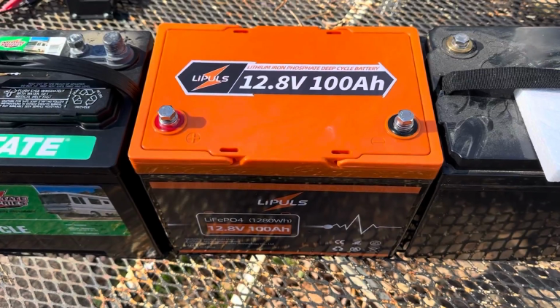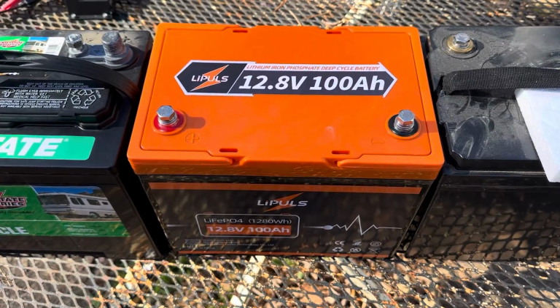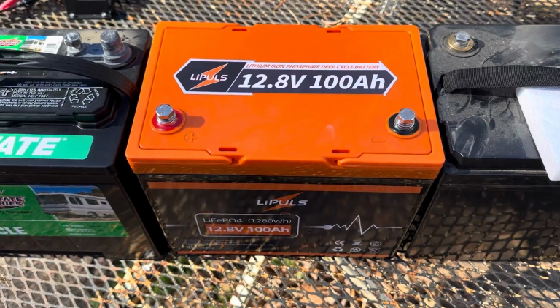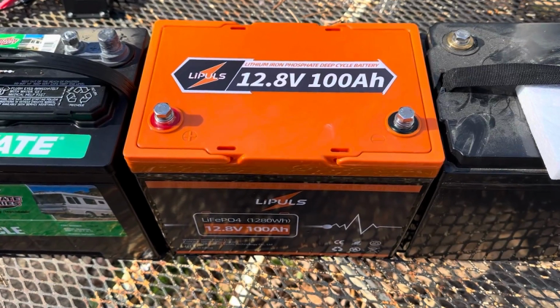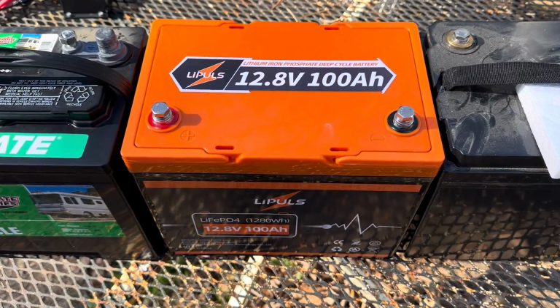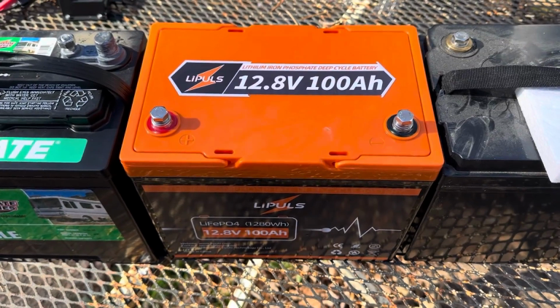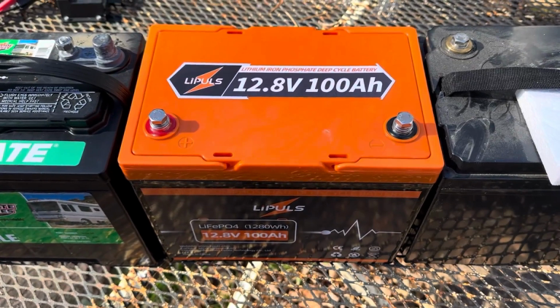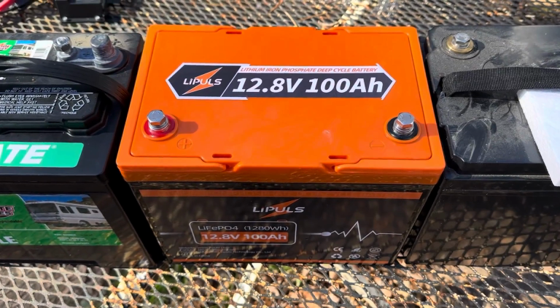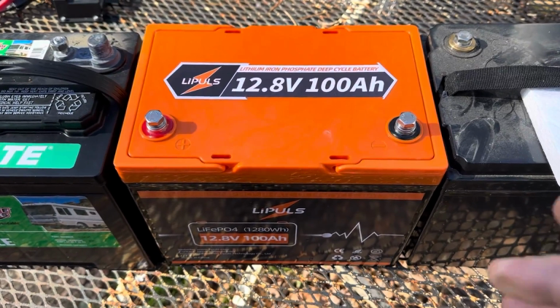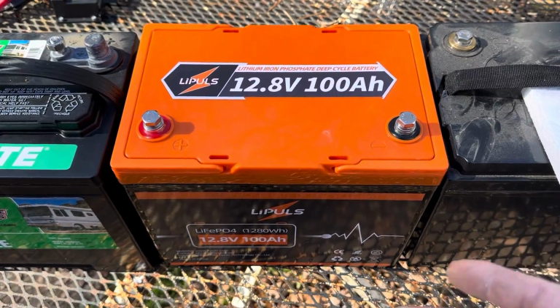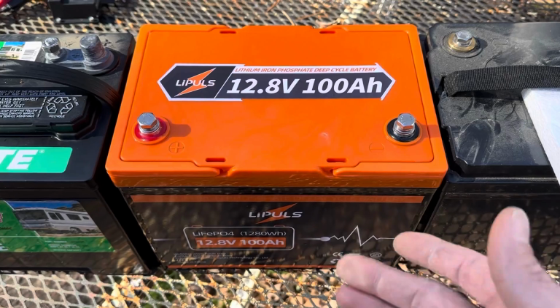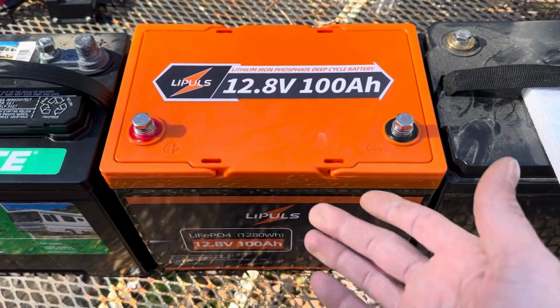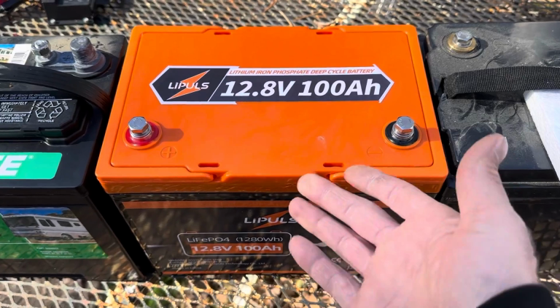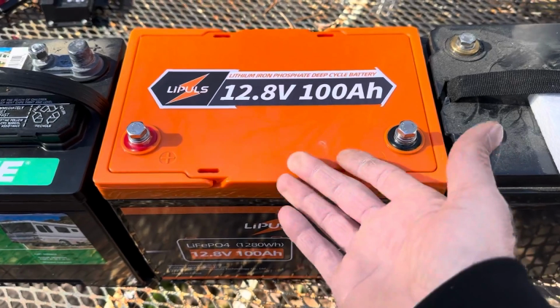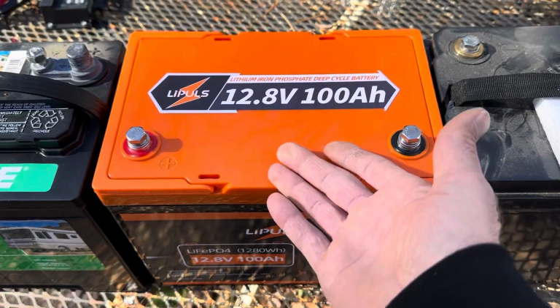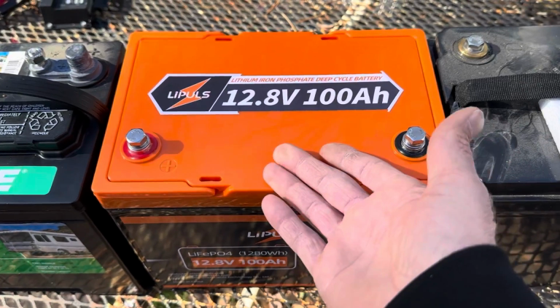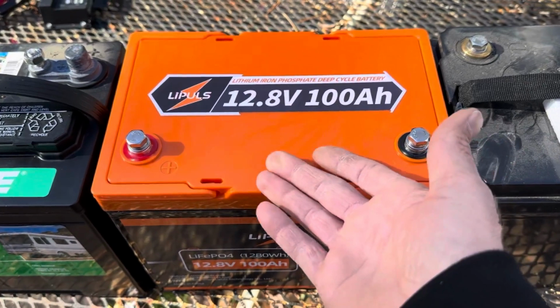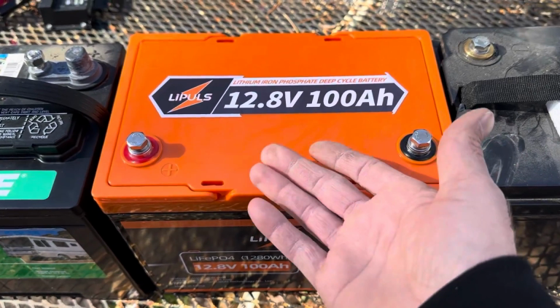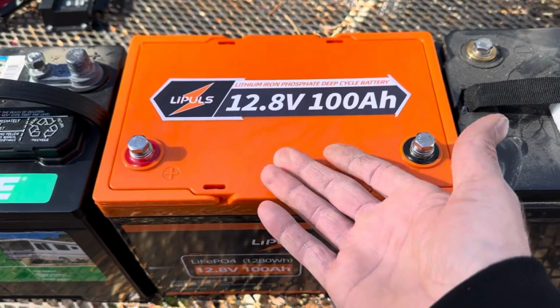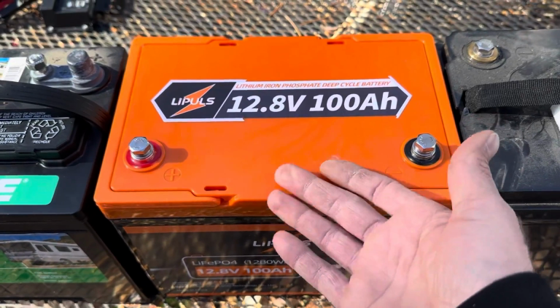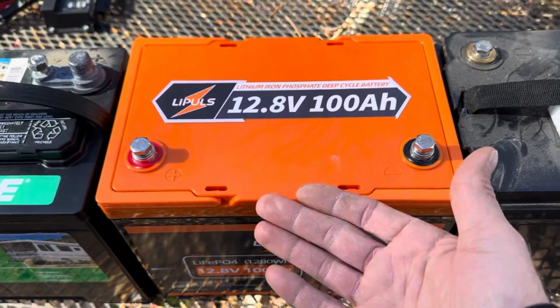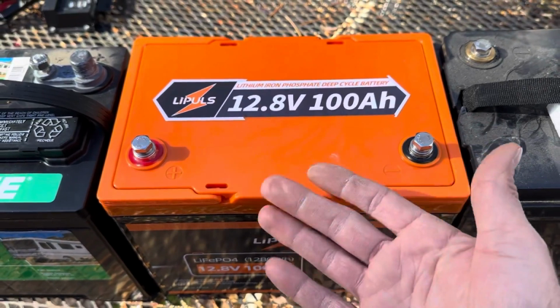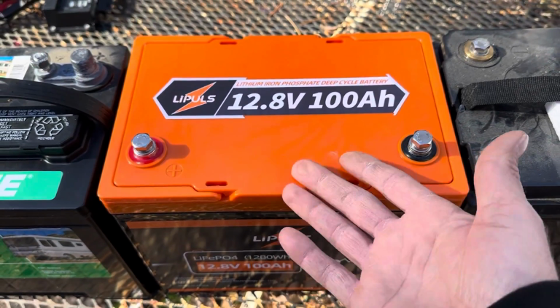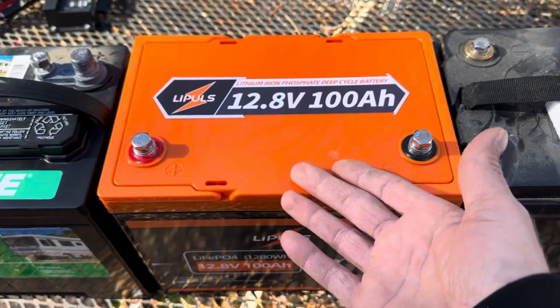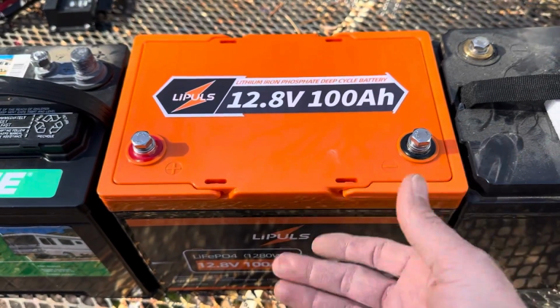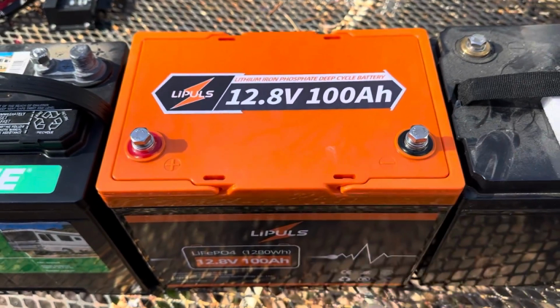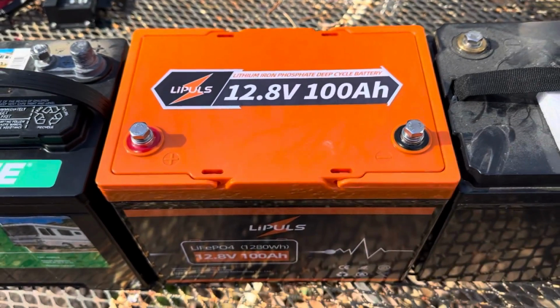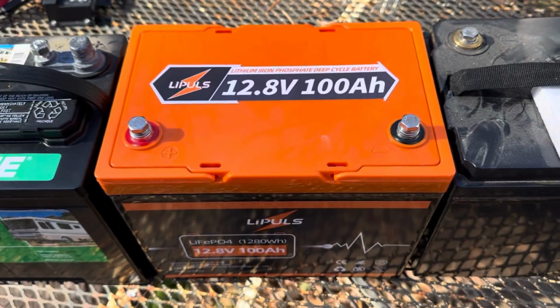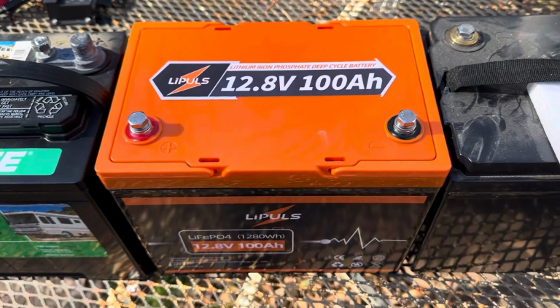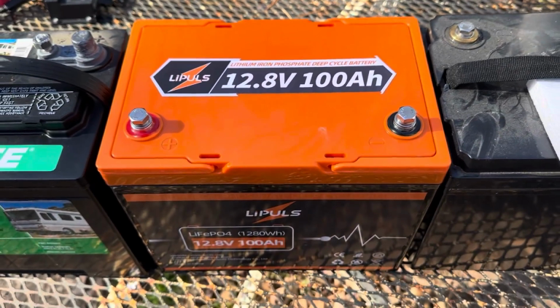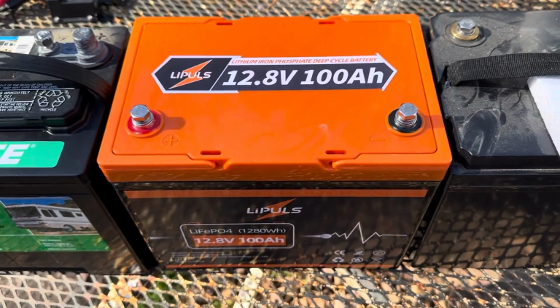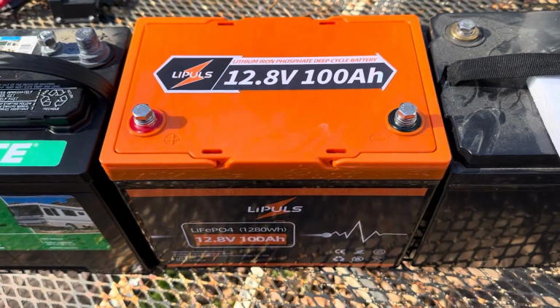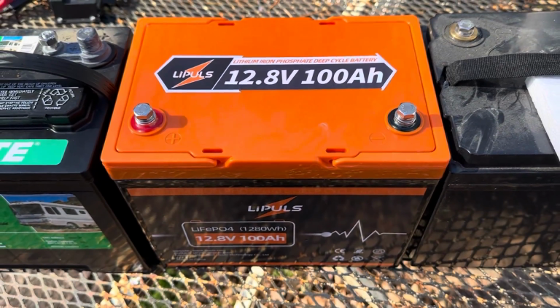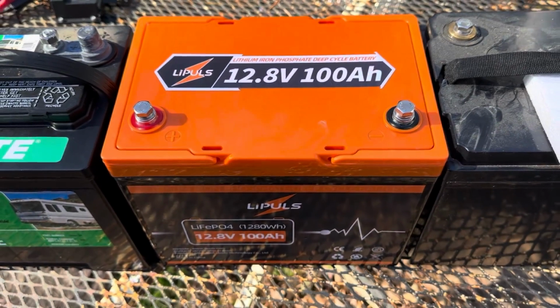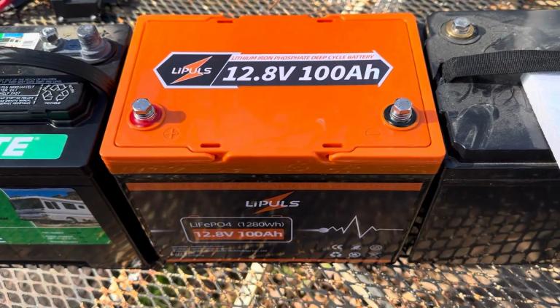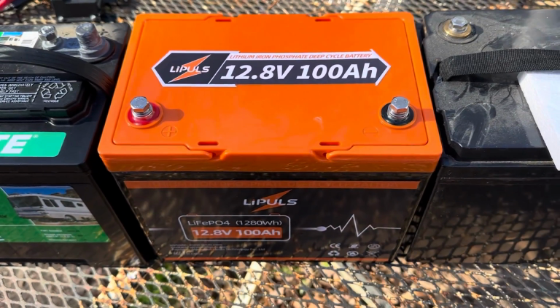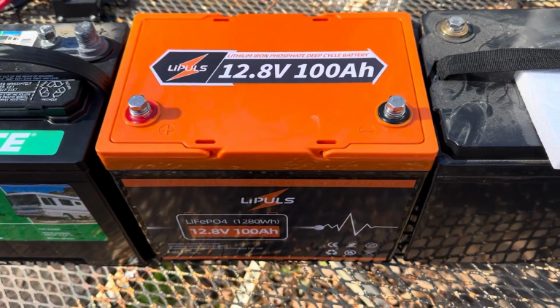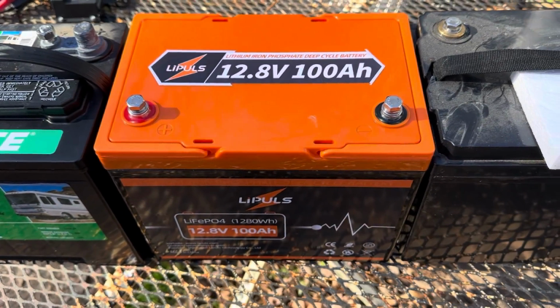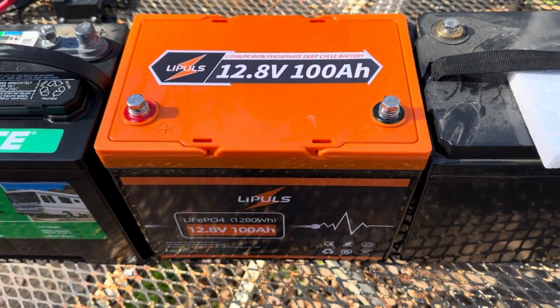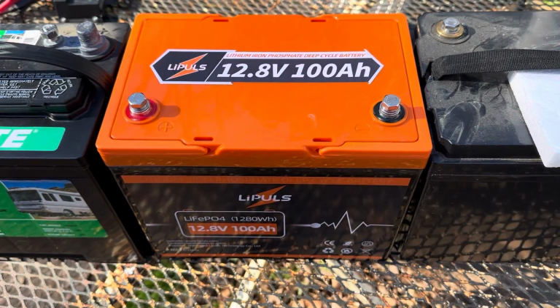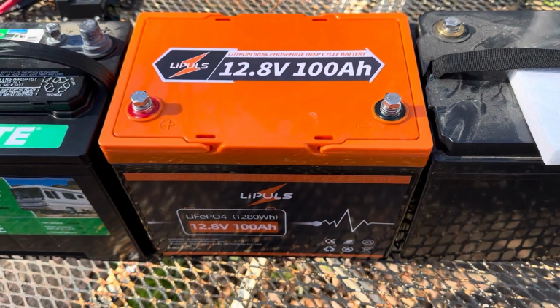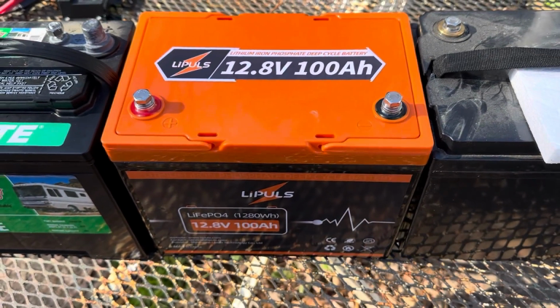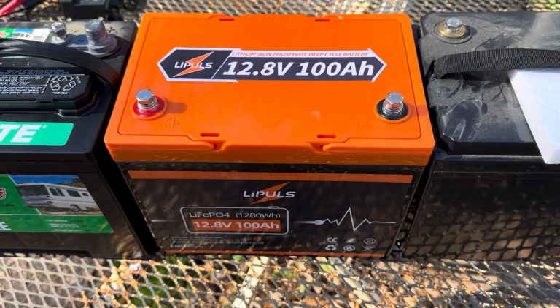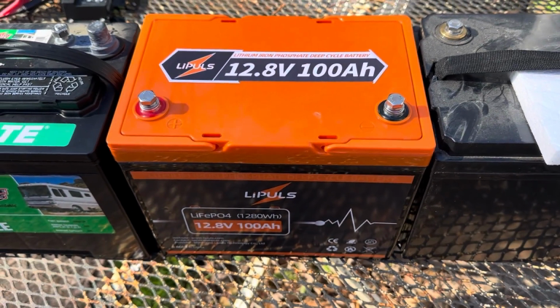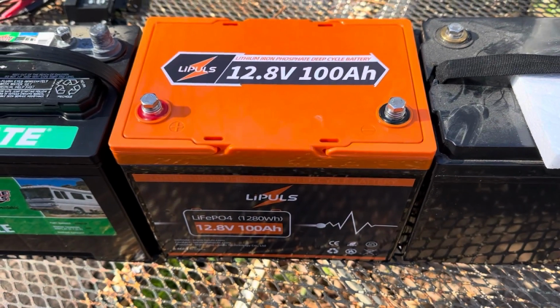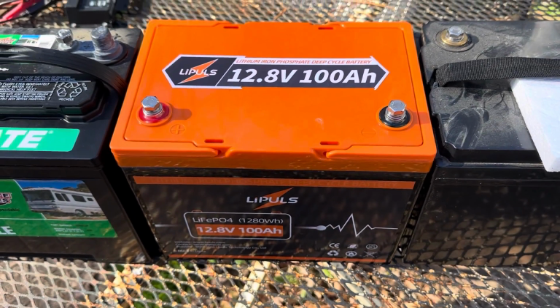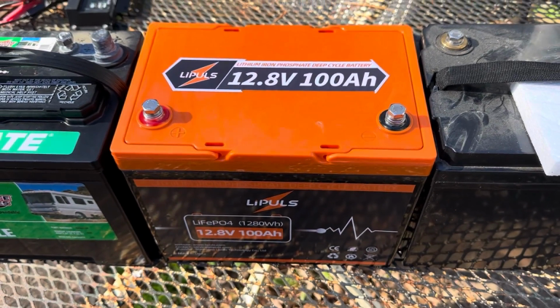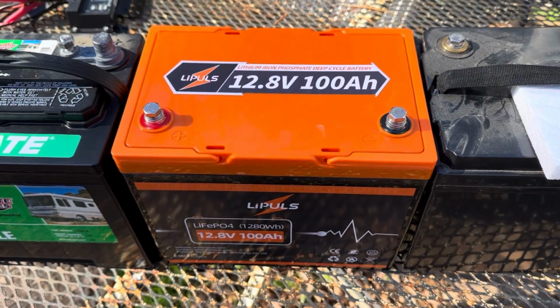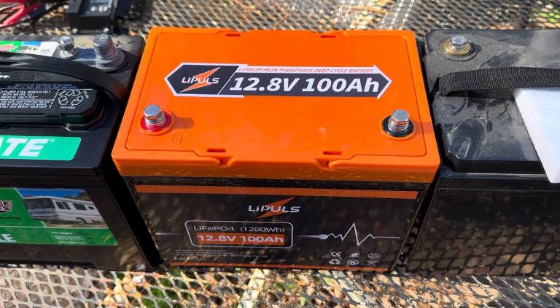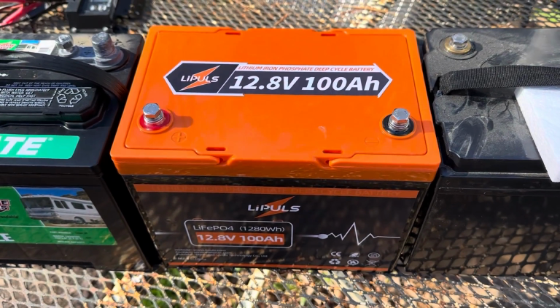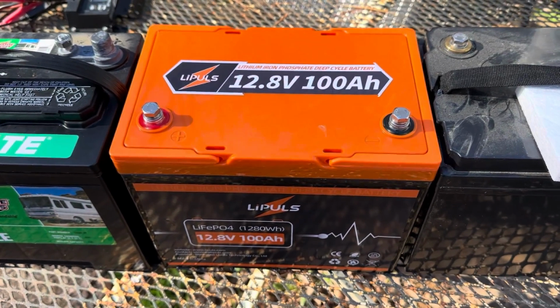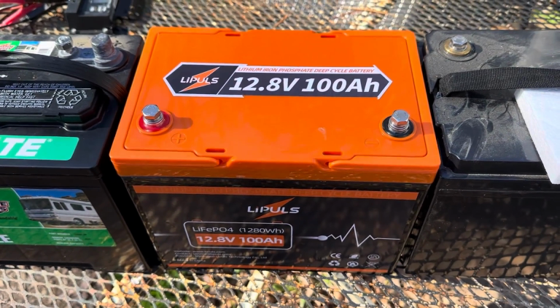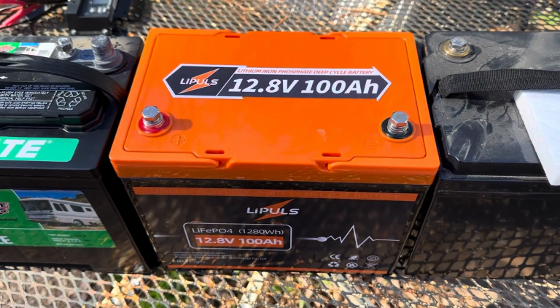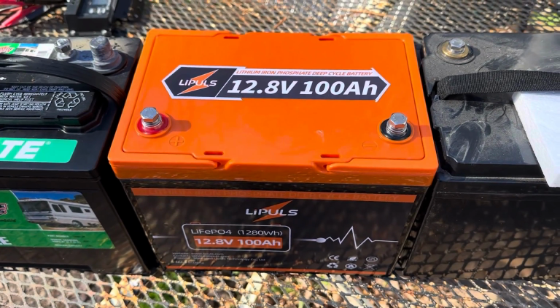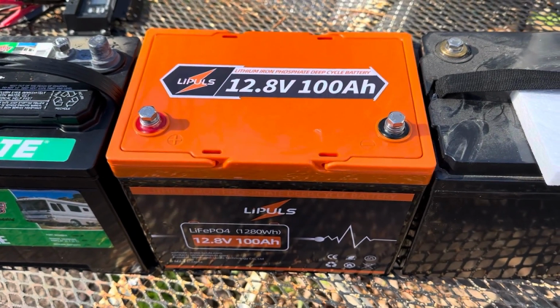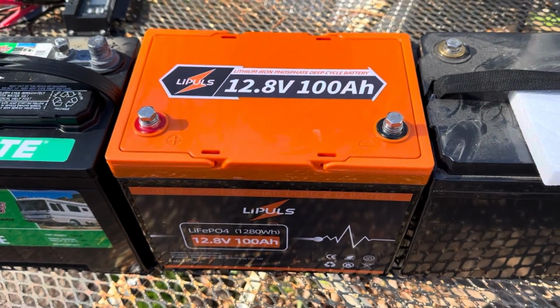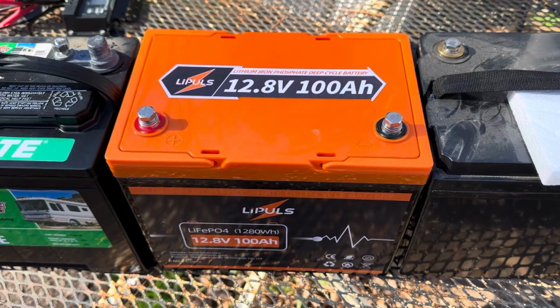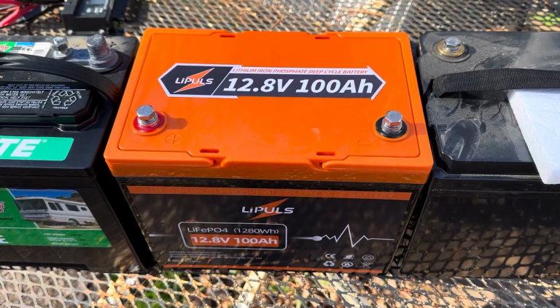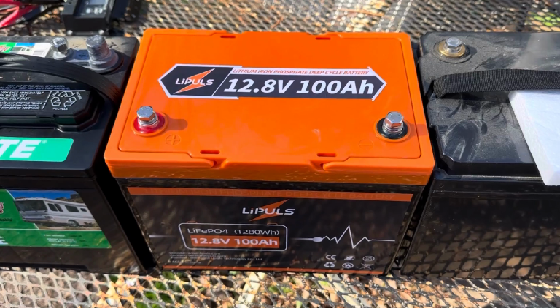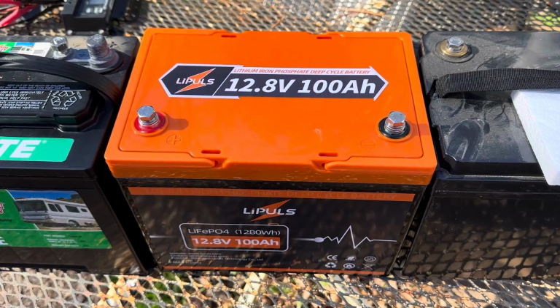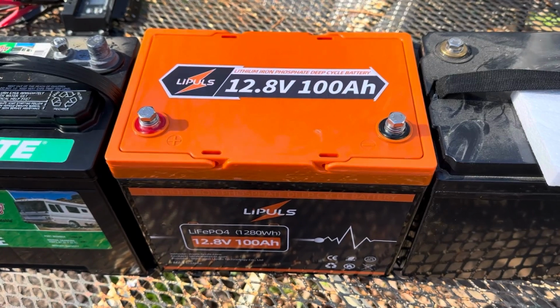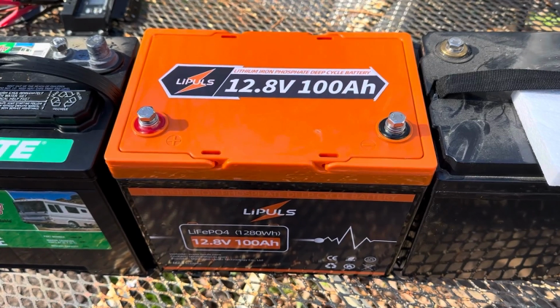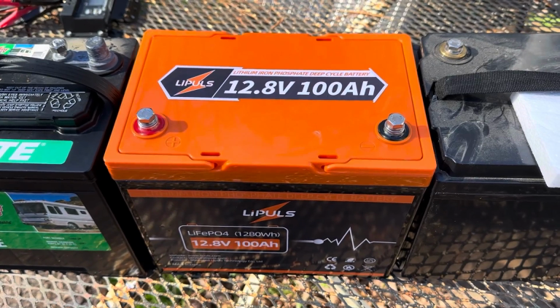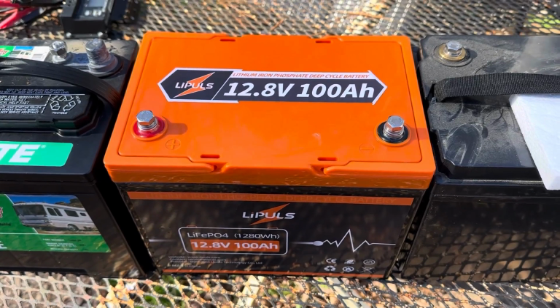I'll include an Amazon link to this battery so you can find it easily. As a member of Amazon Associates, I may earn a small commission with your qualifying purchase. Any purchases you make on Amazon do help the channel and let me provide more videos like this to you.